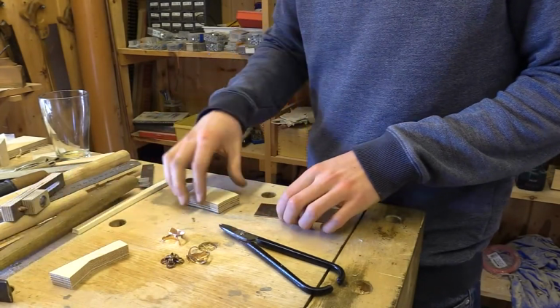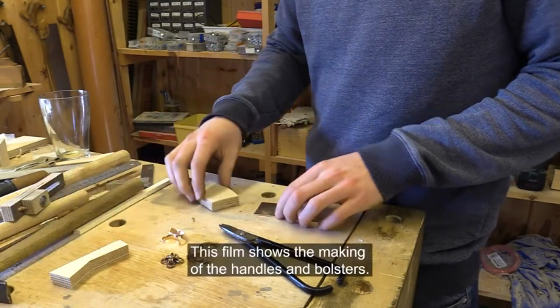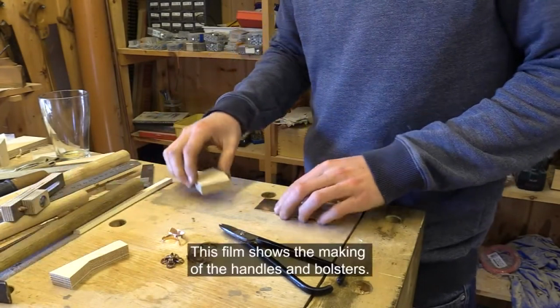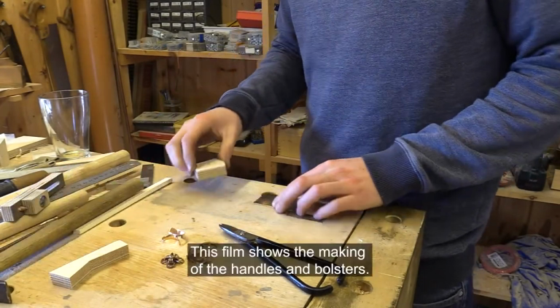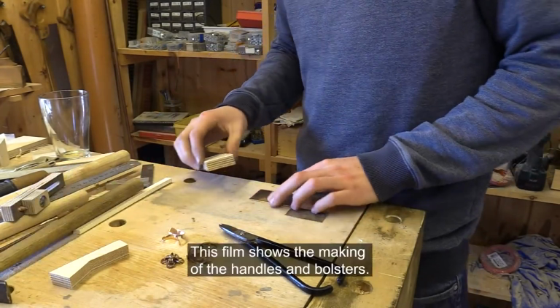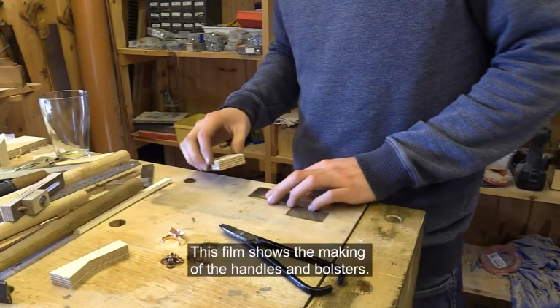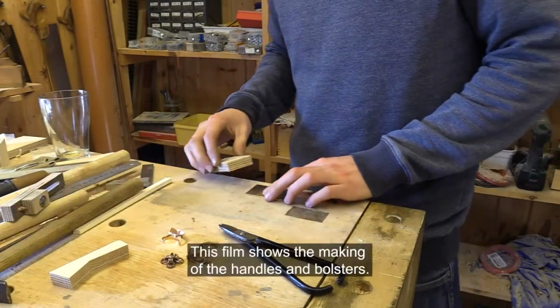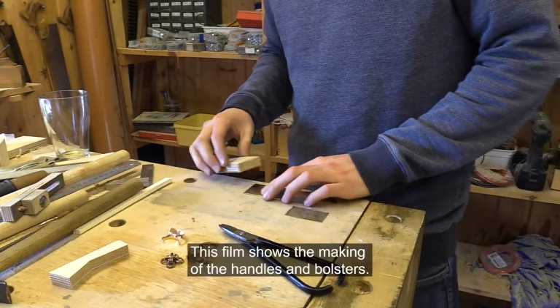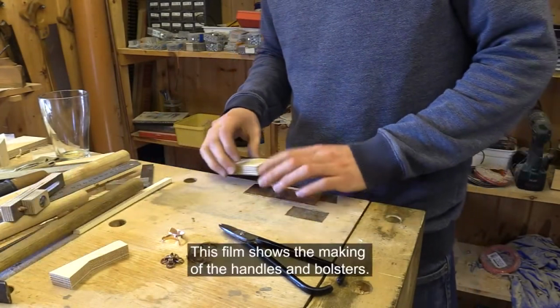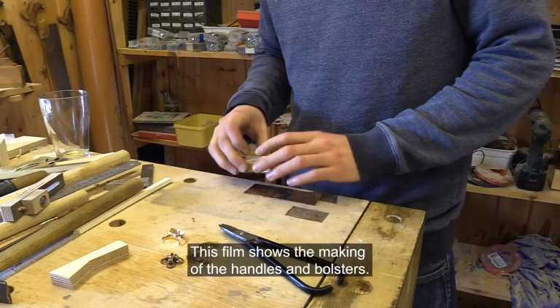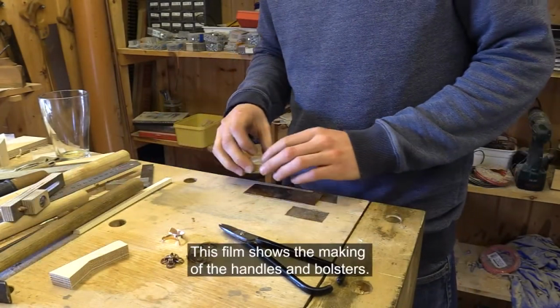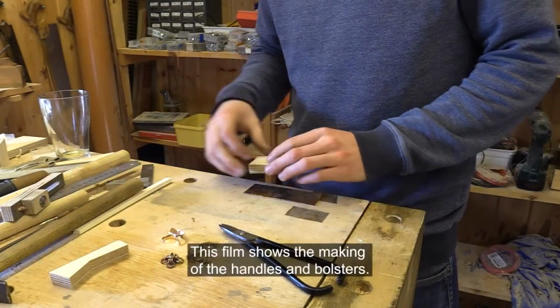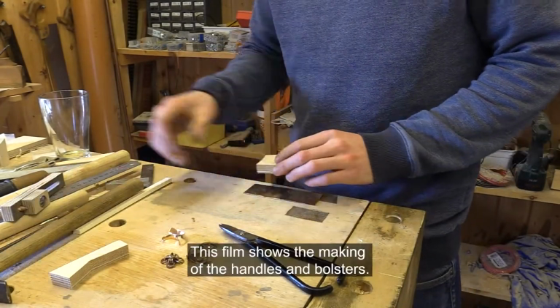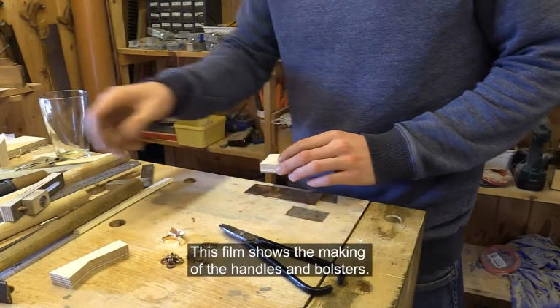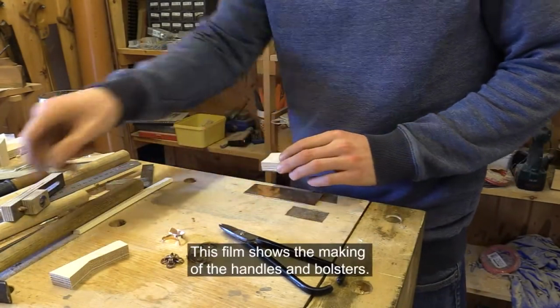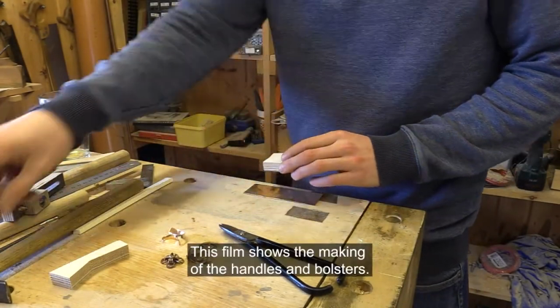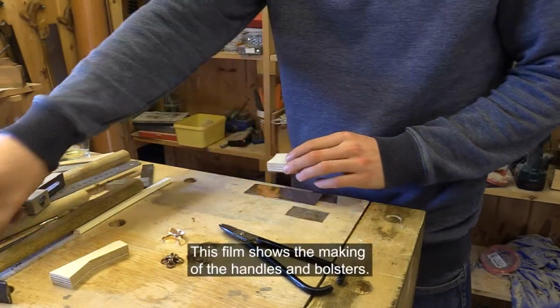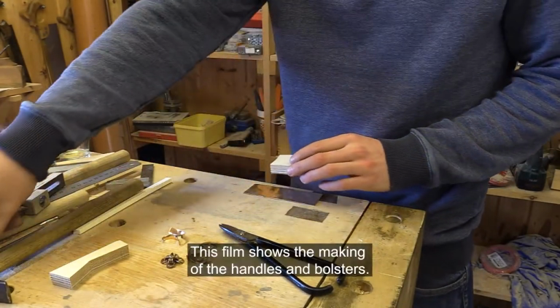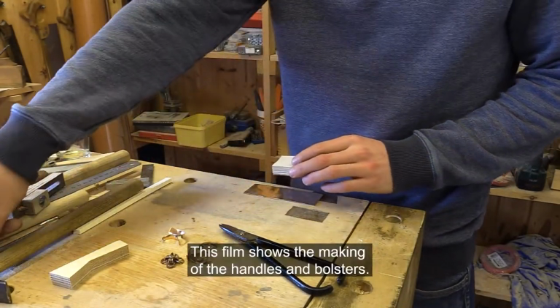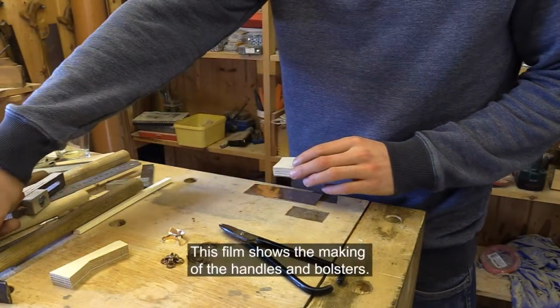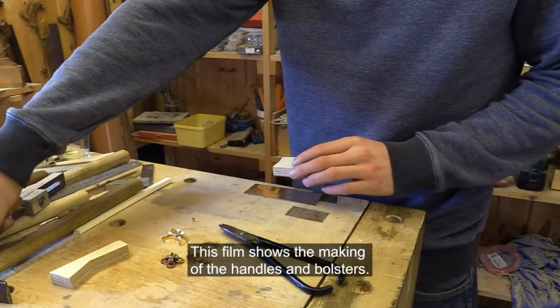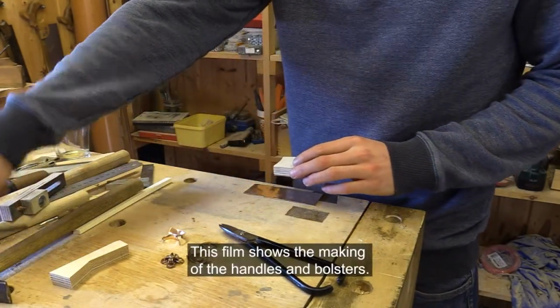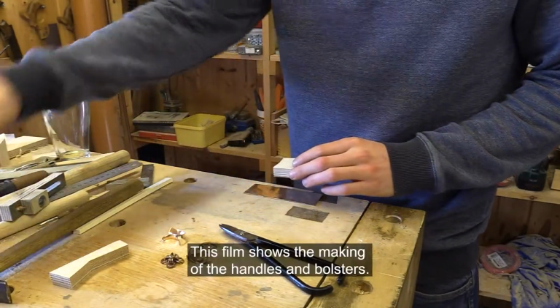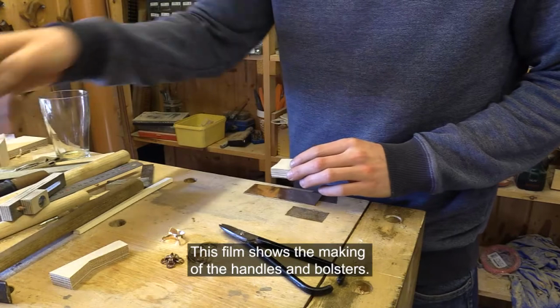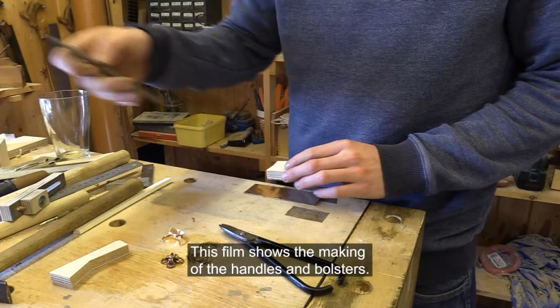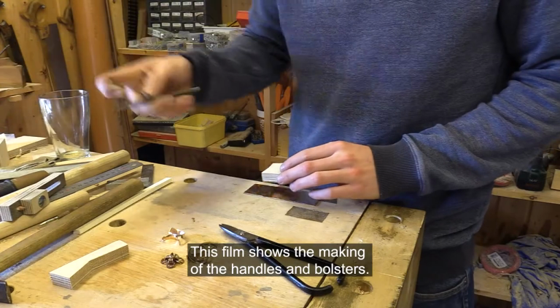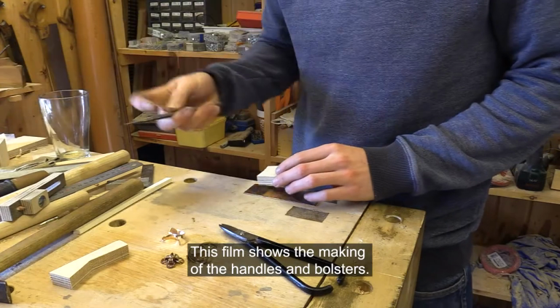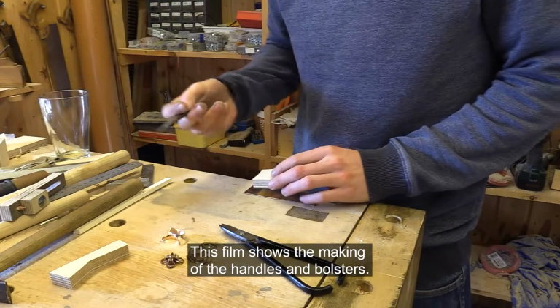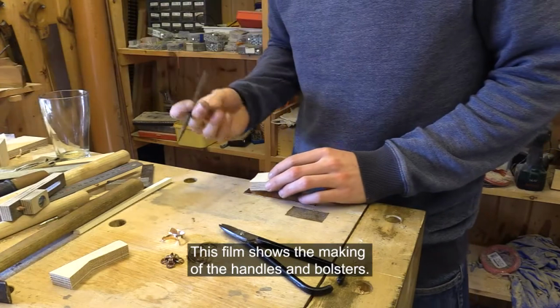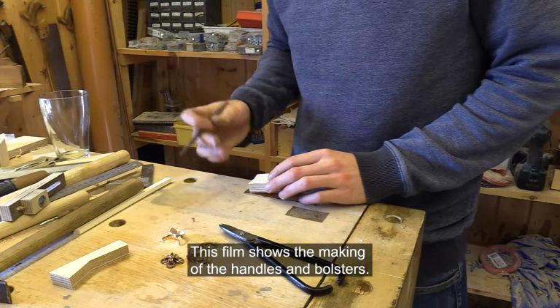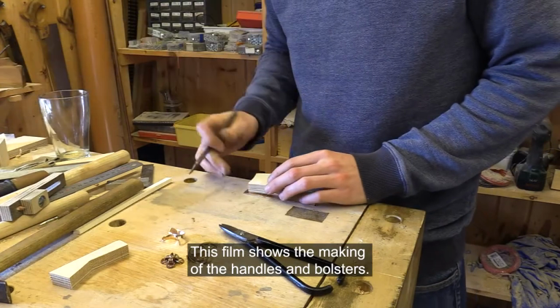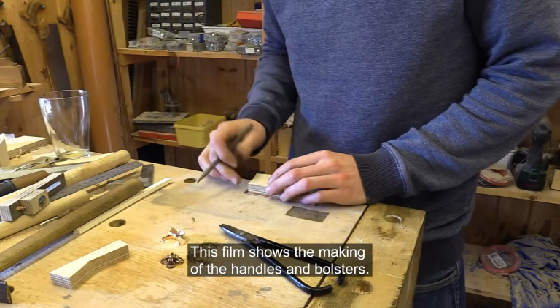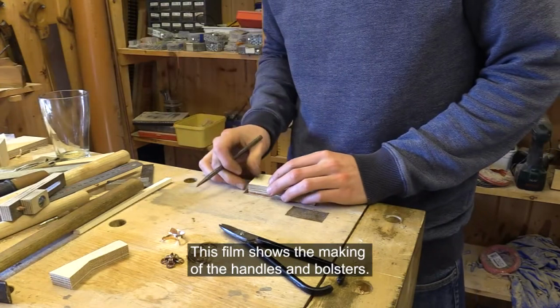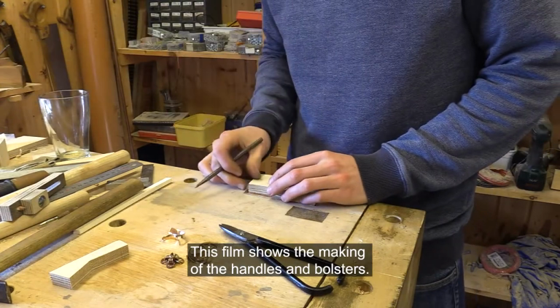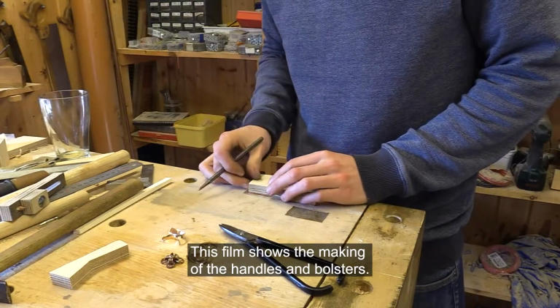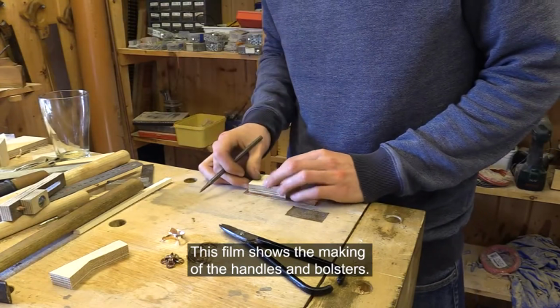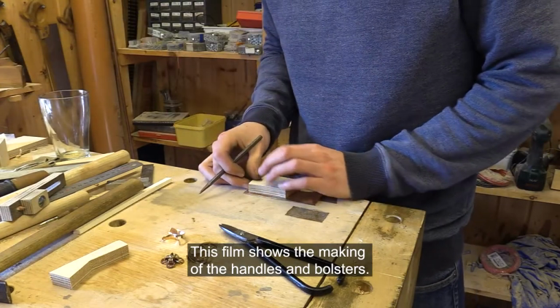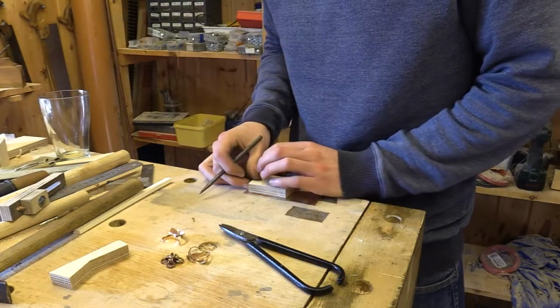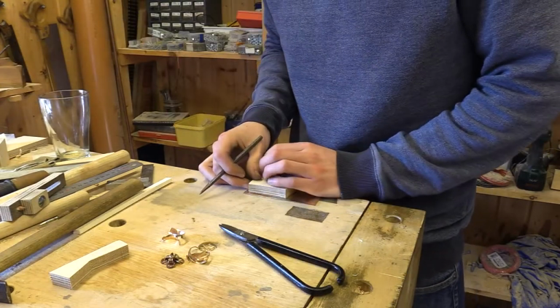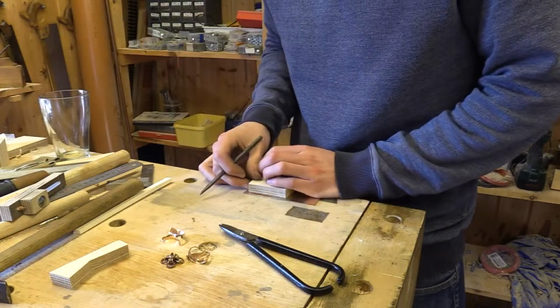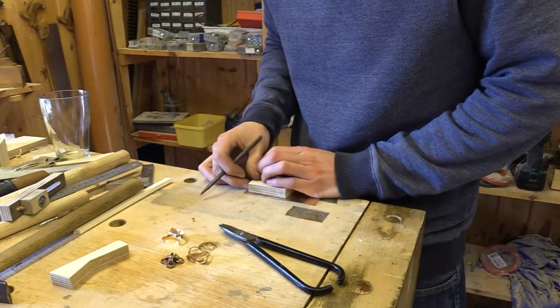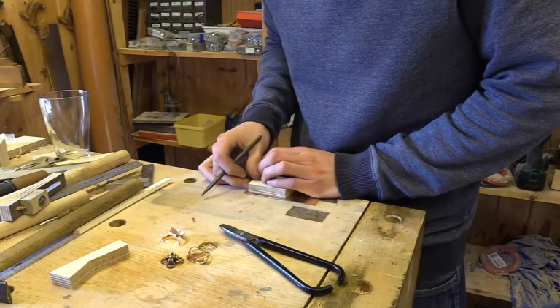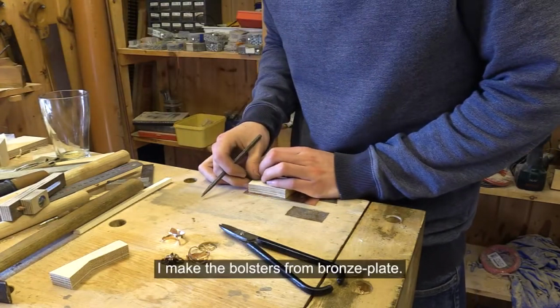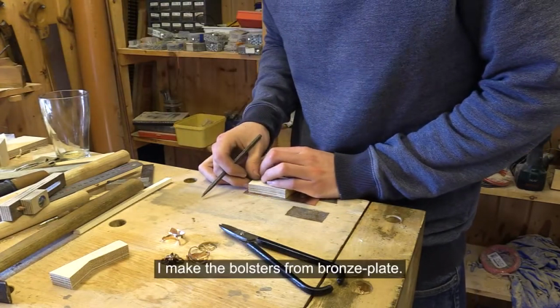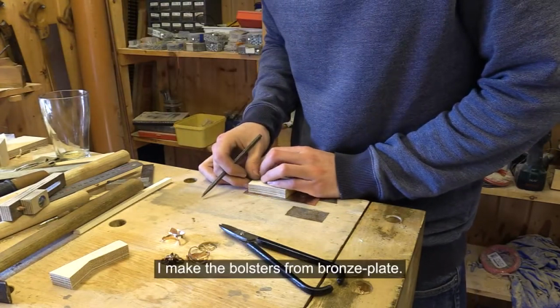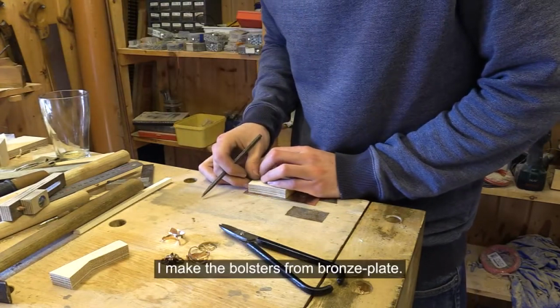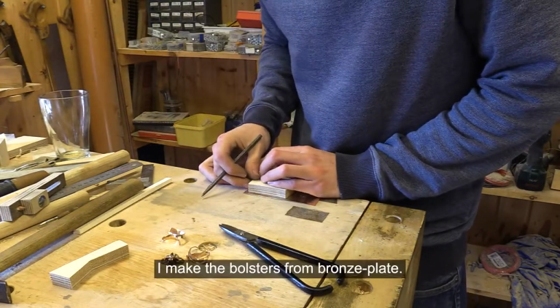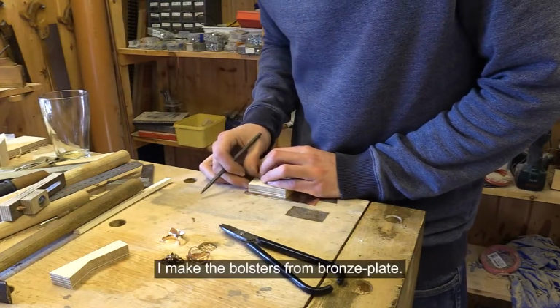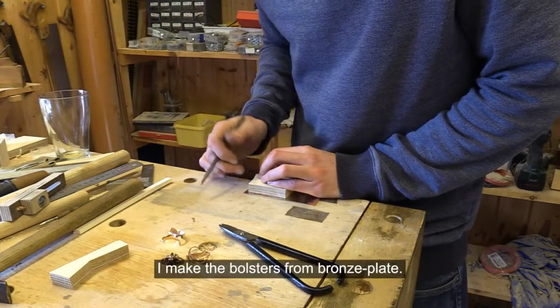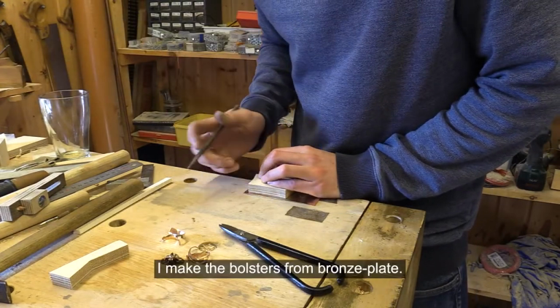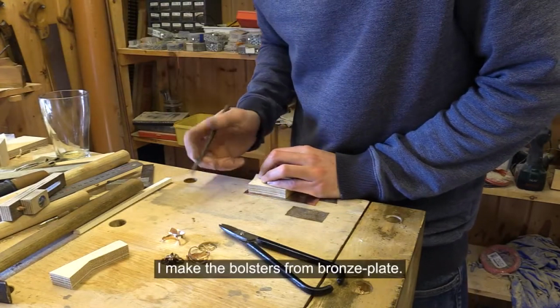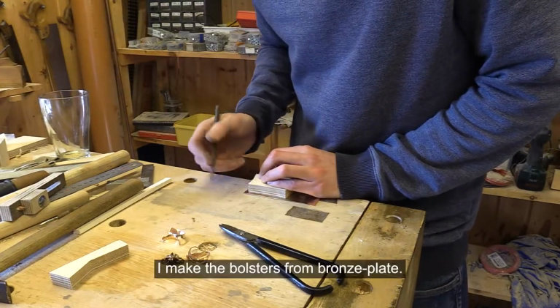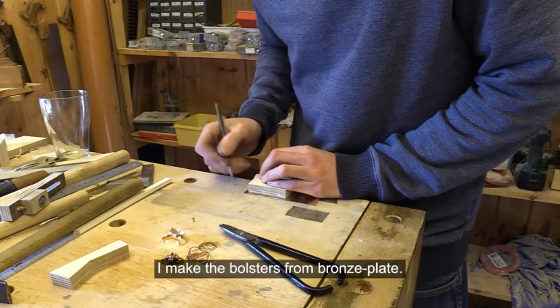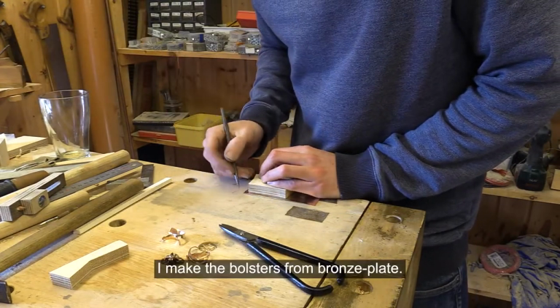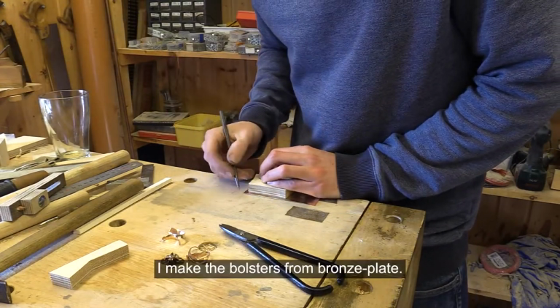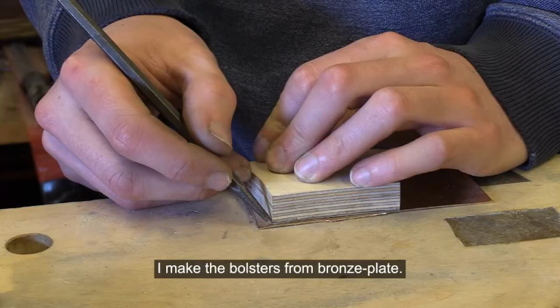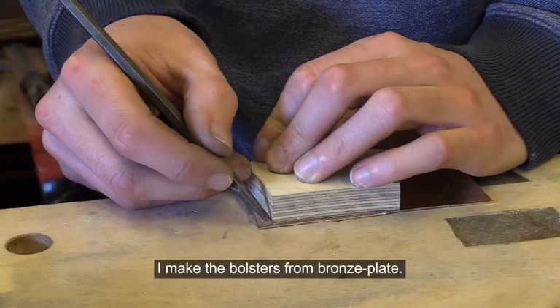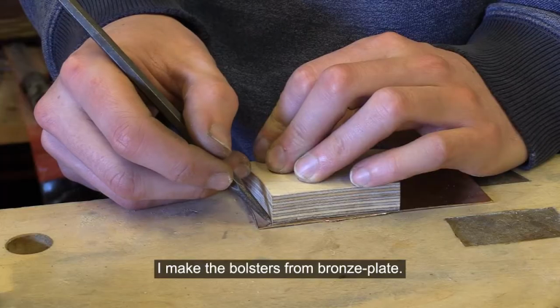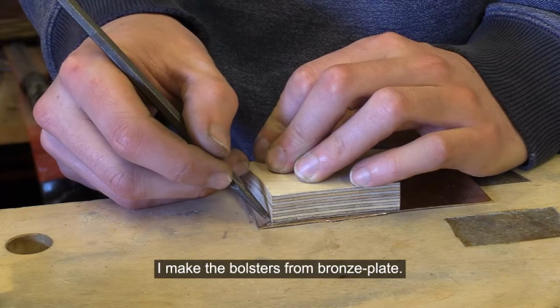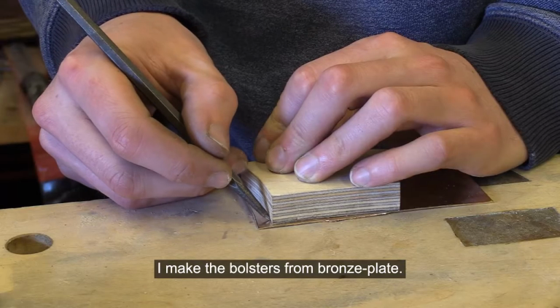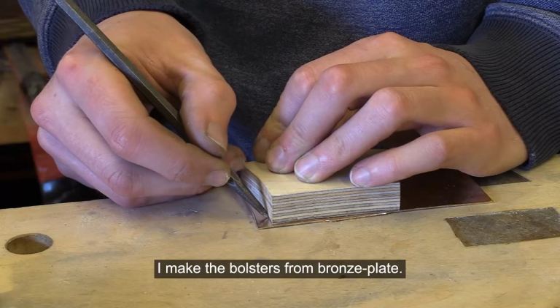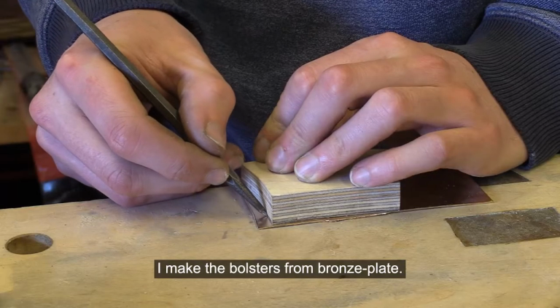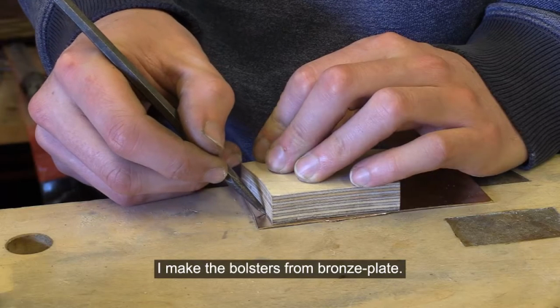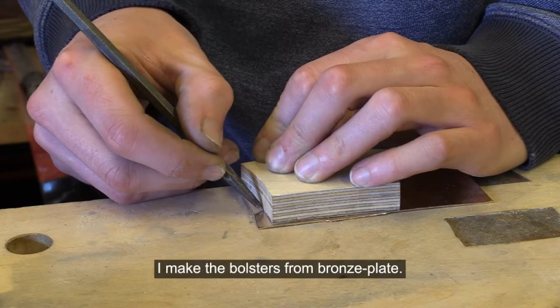This film shows the making of the handles and bolsters. I make the bolsters from bronze plate.